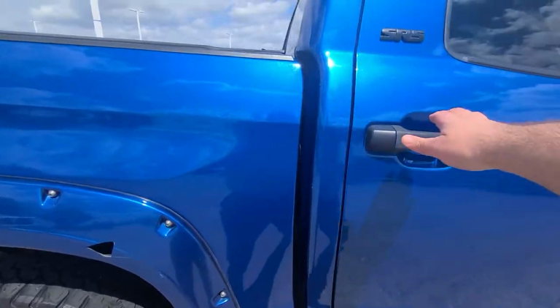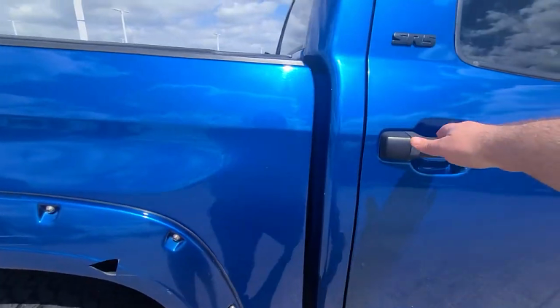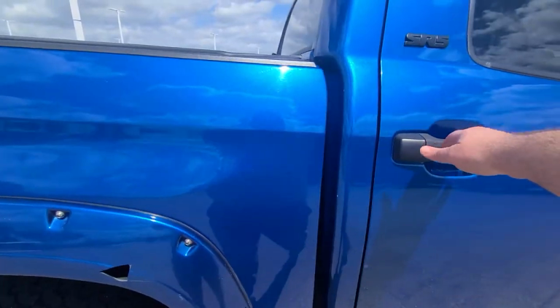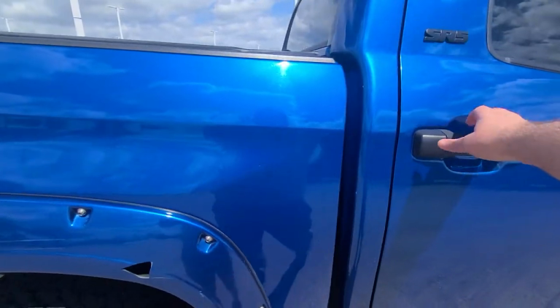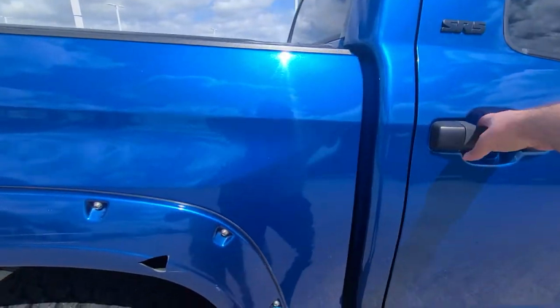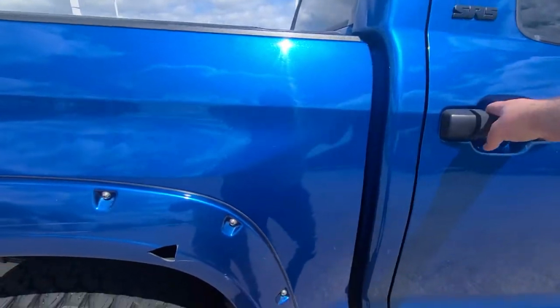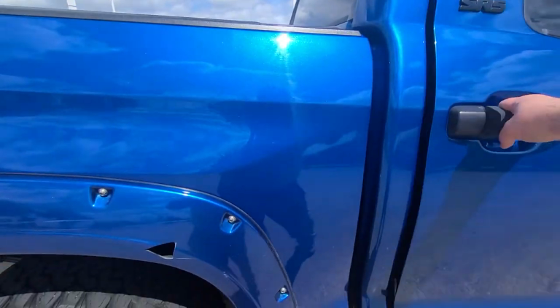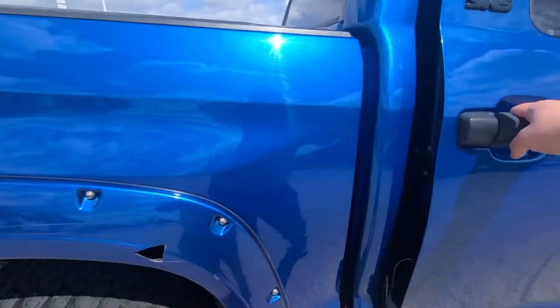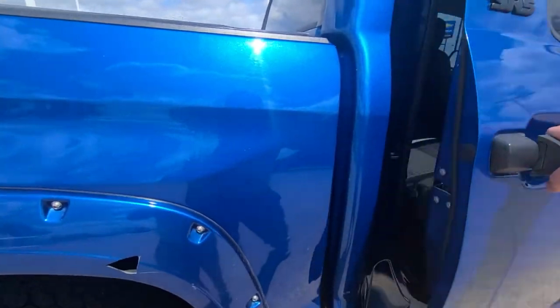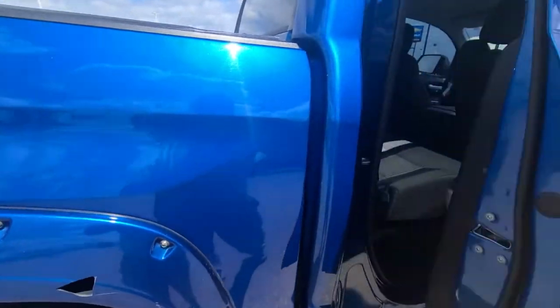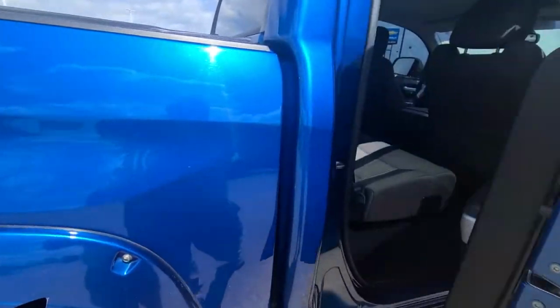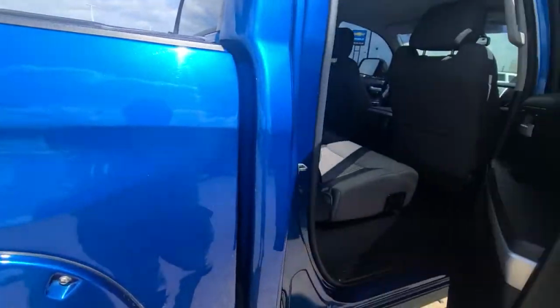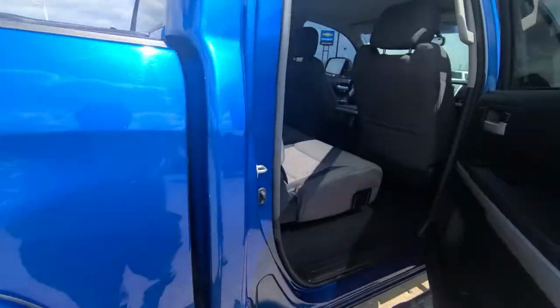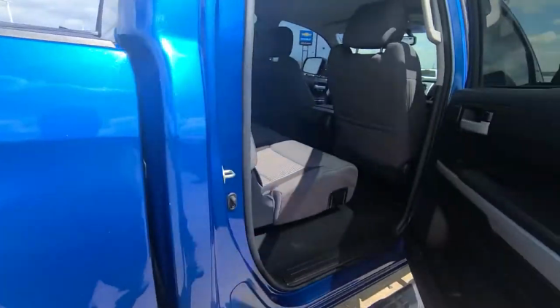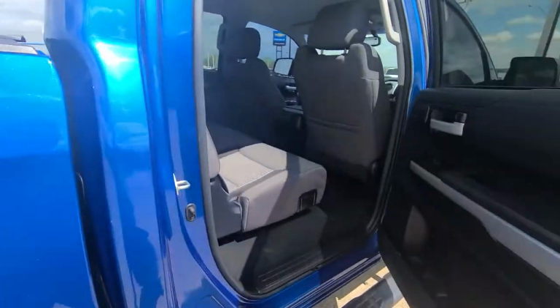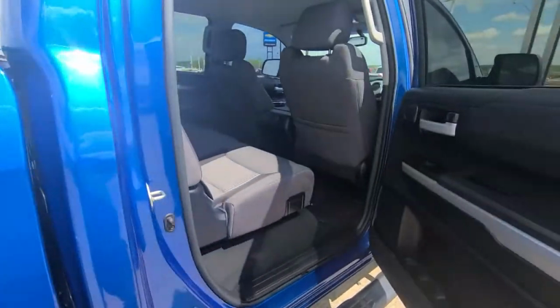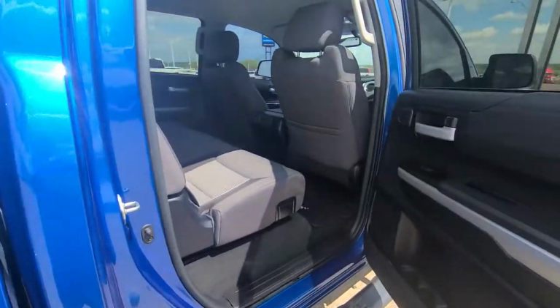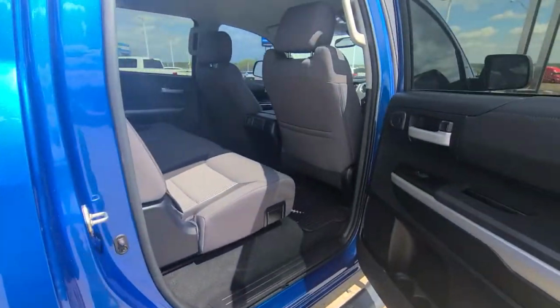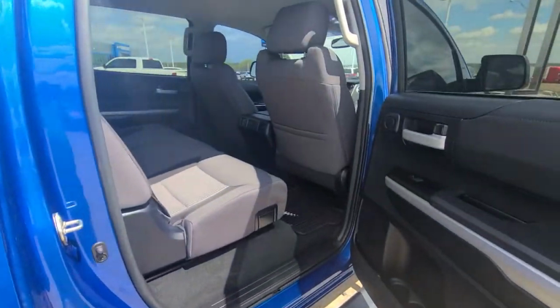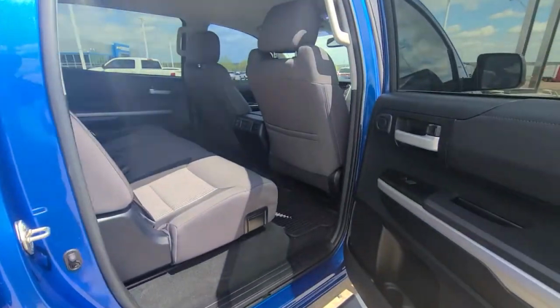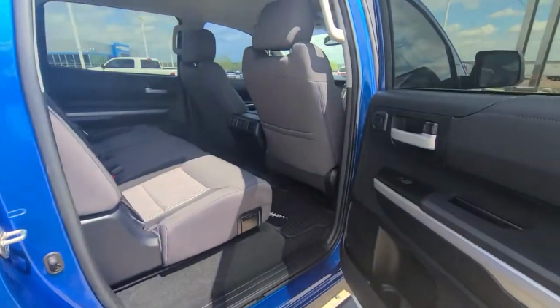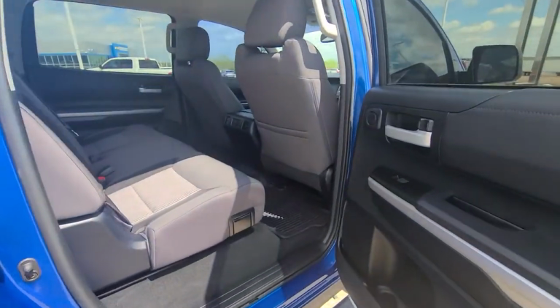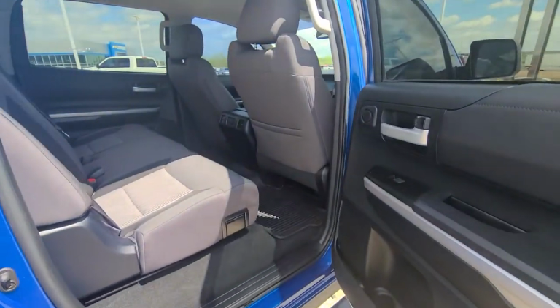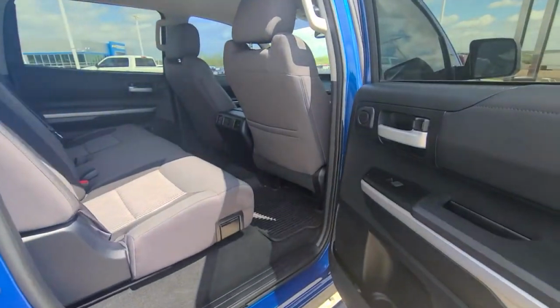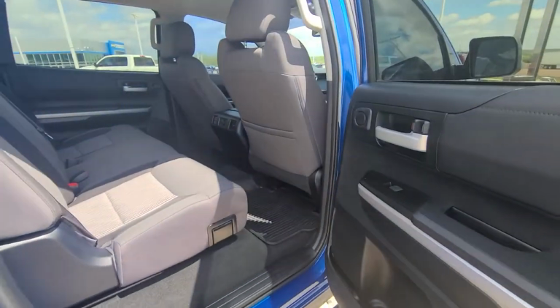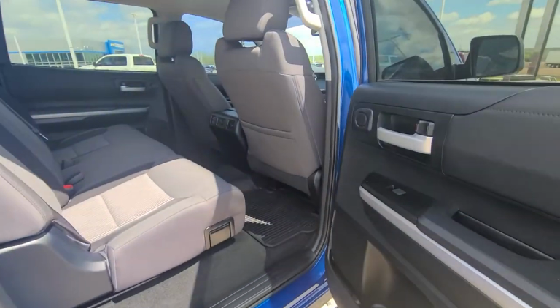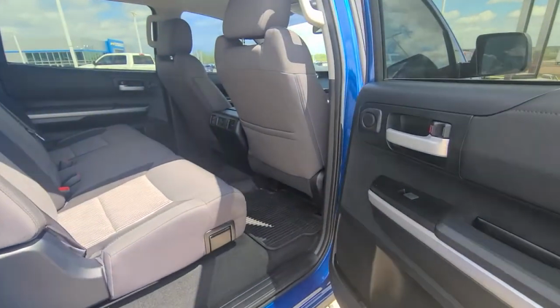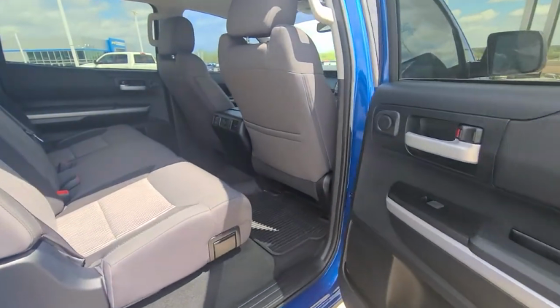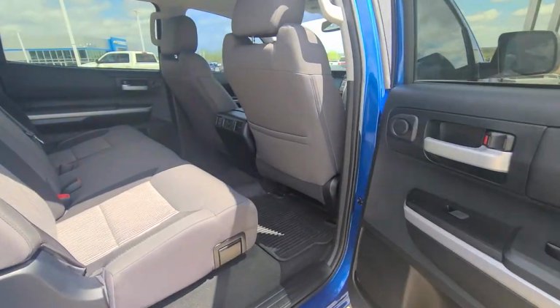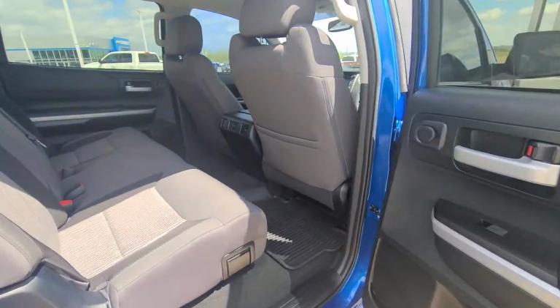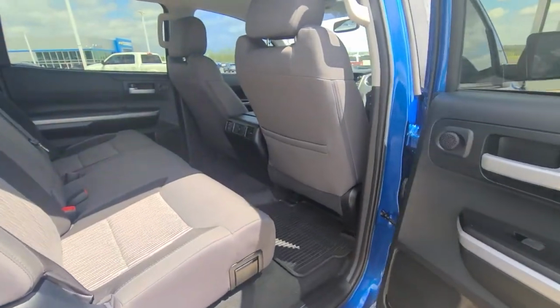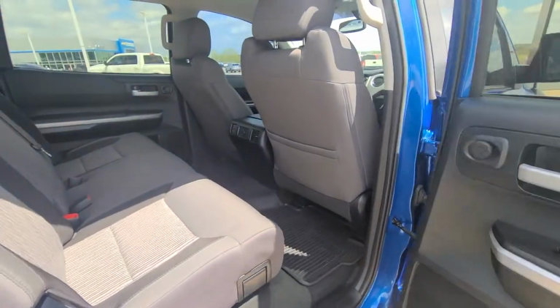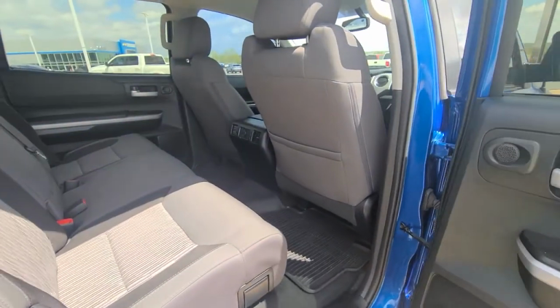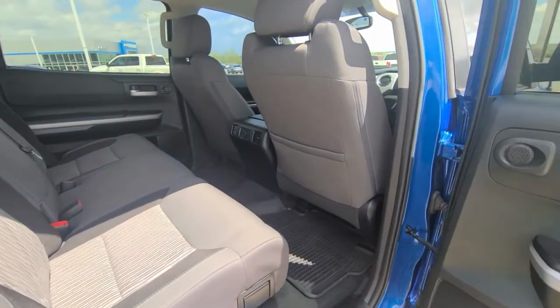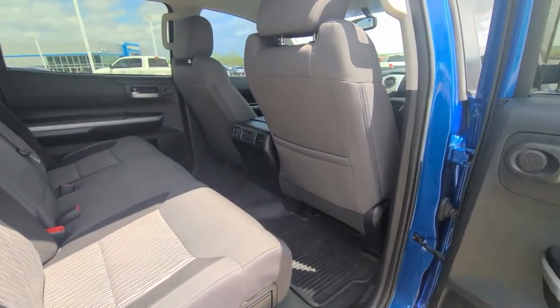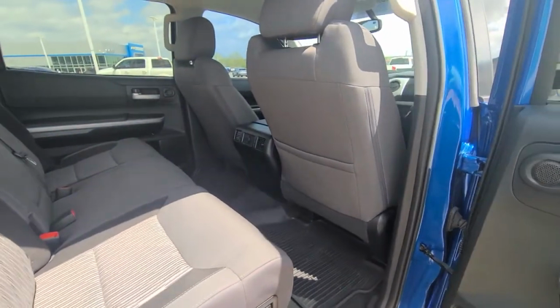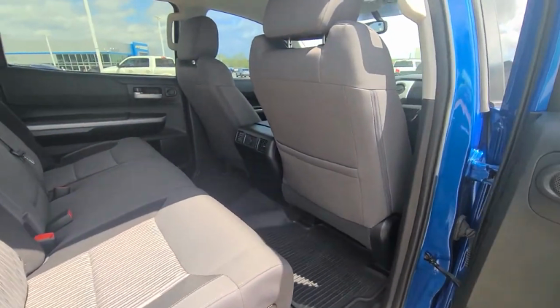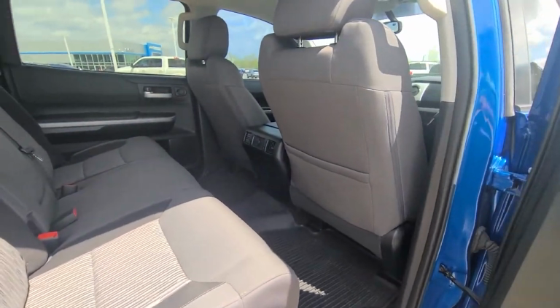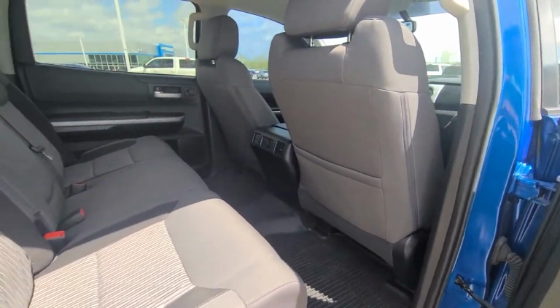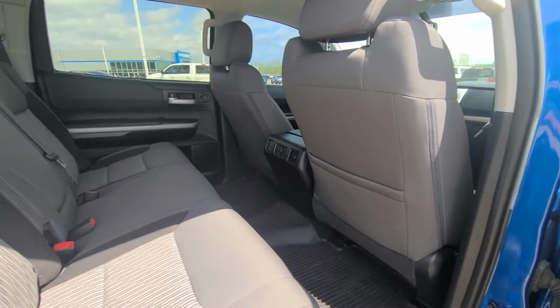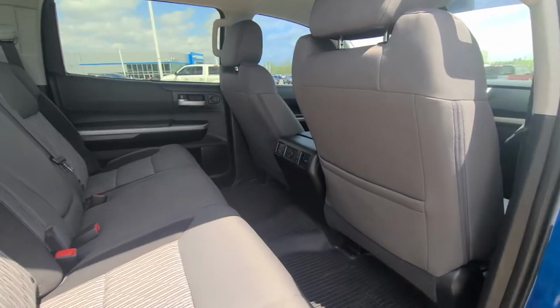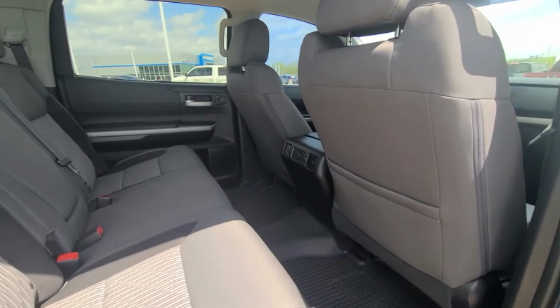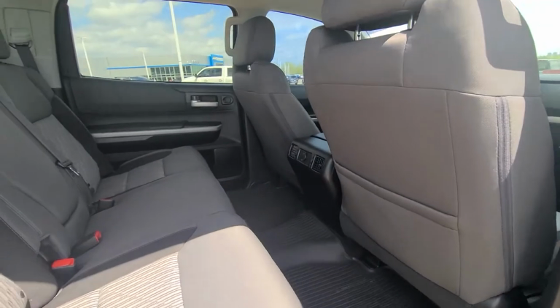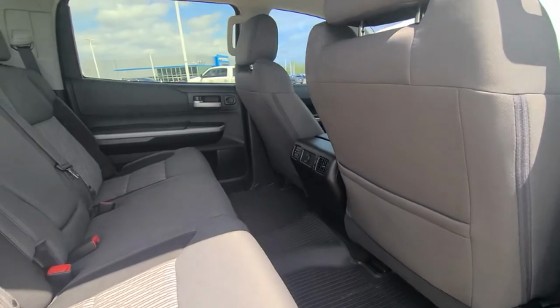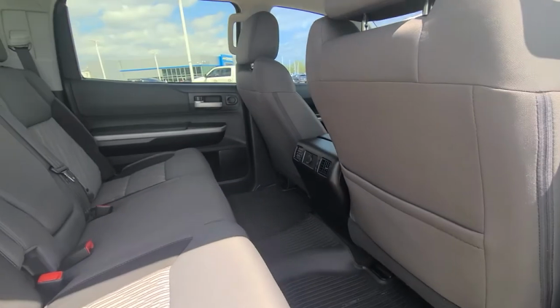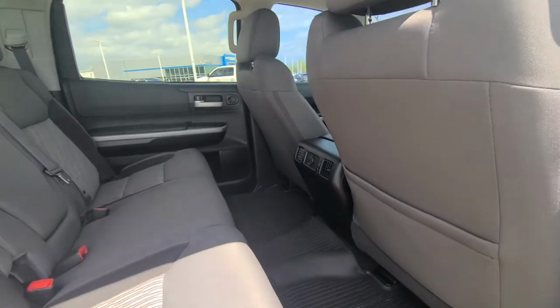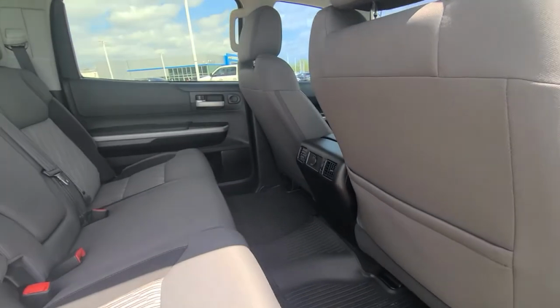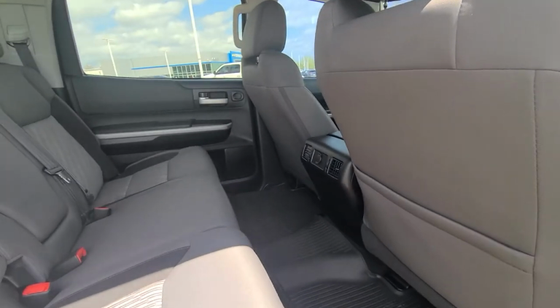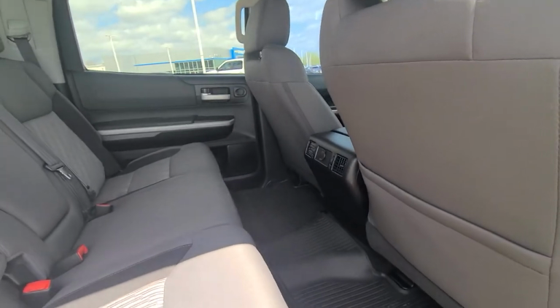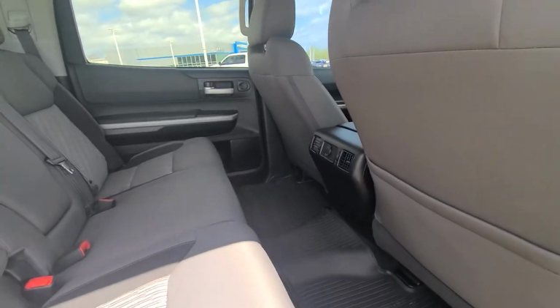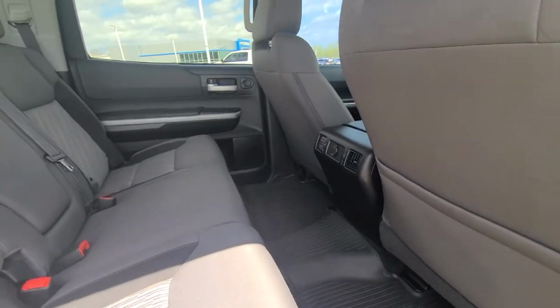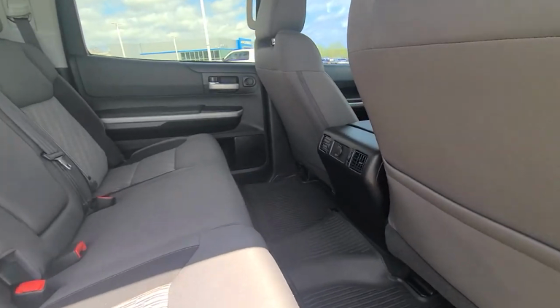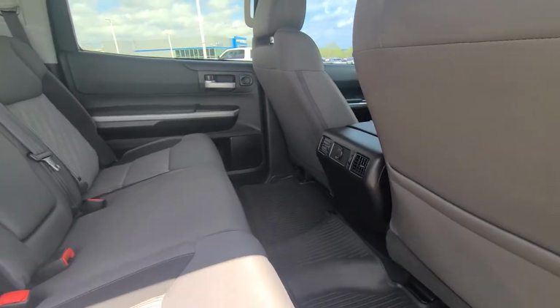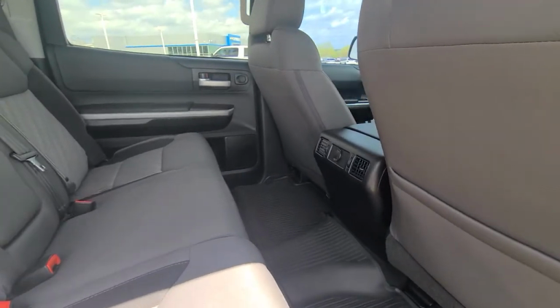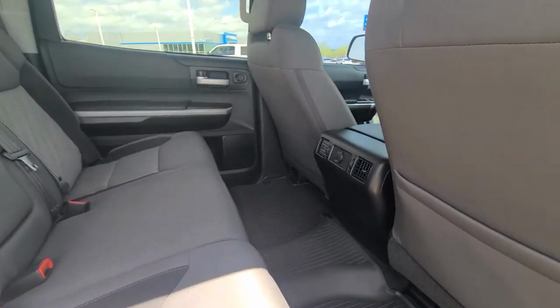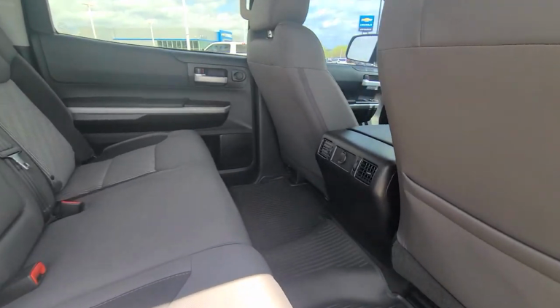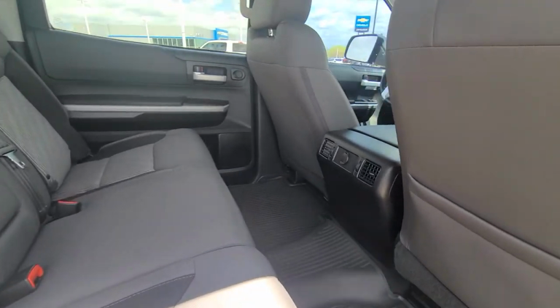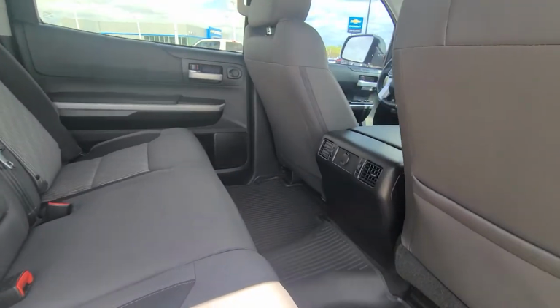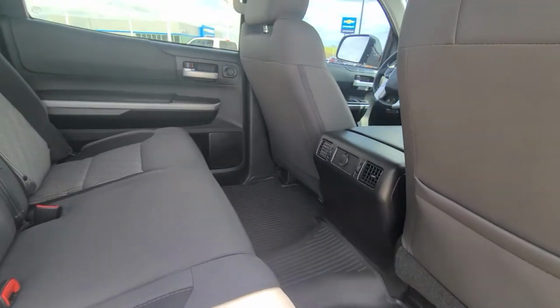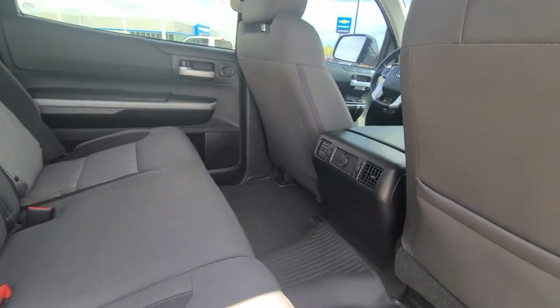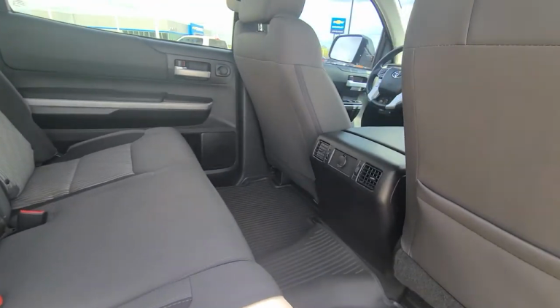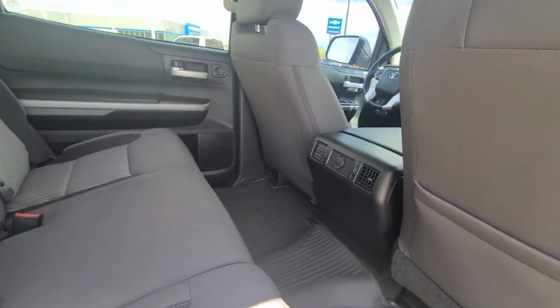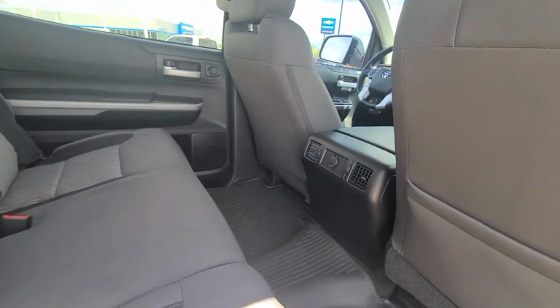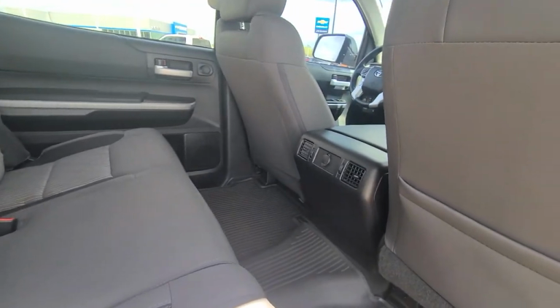Lots of leg room for people to go into the lake with you this summer or just driving friends around. Got your air vents back here.